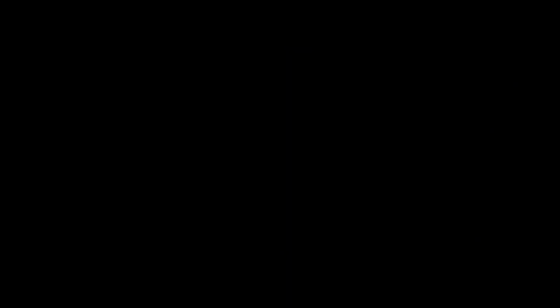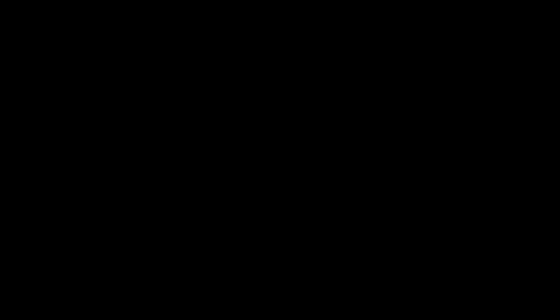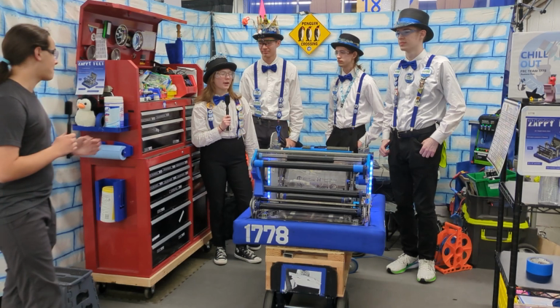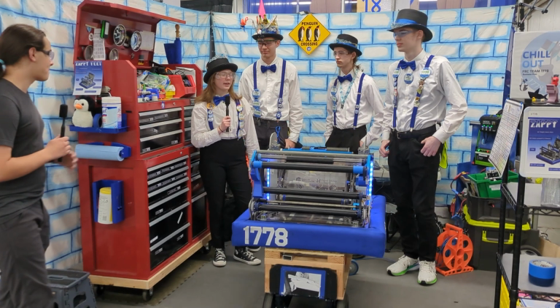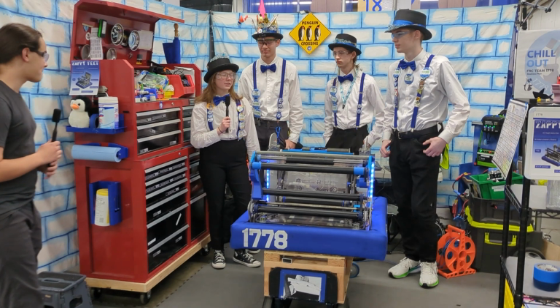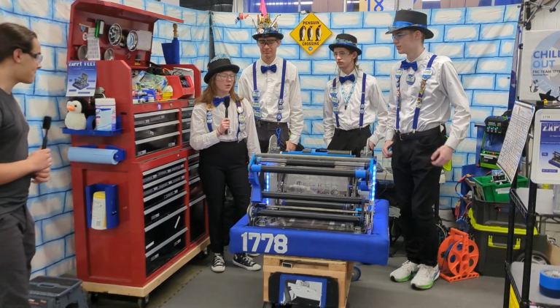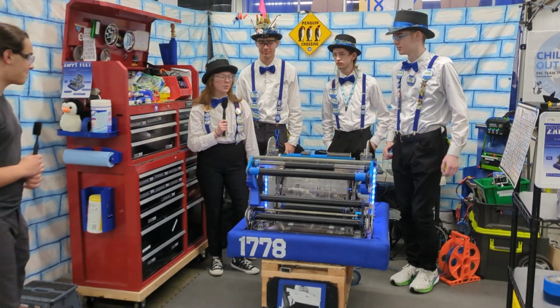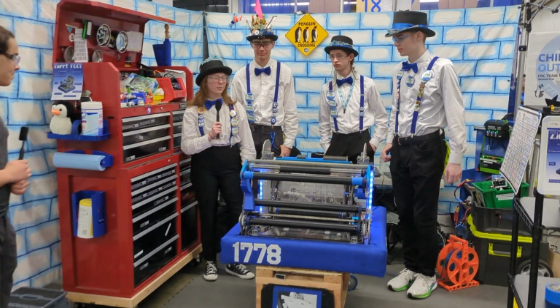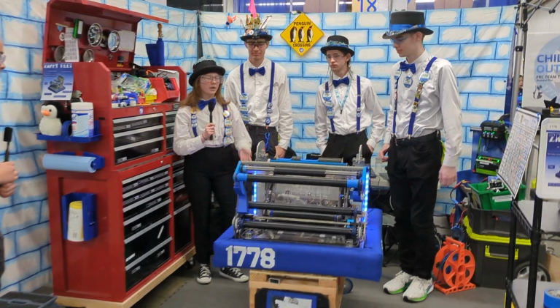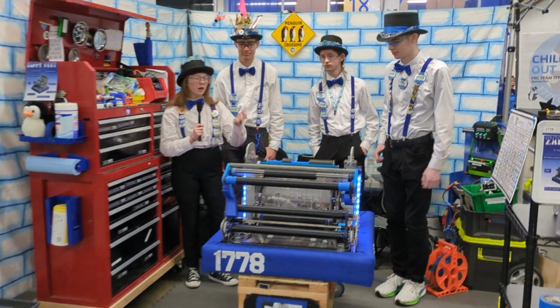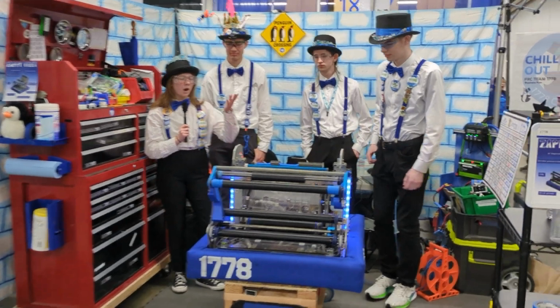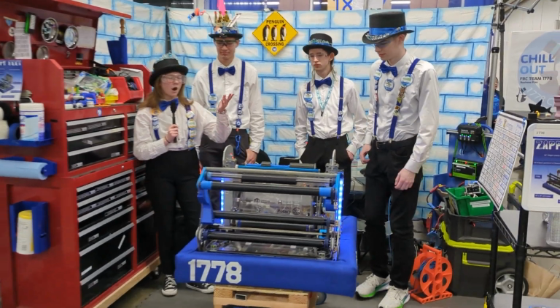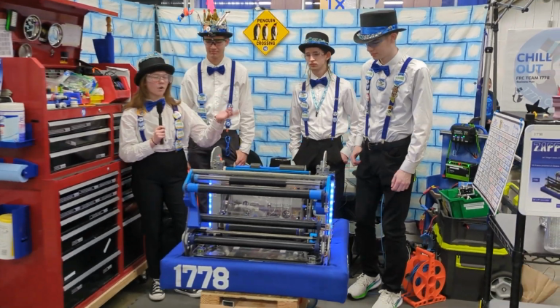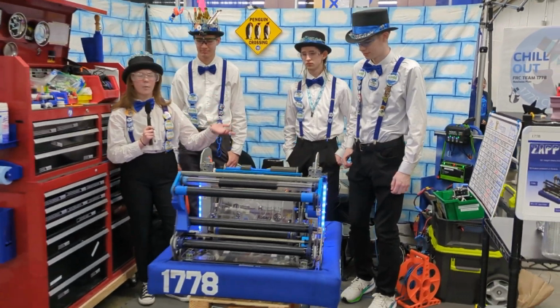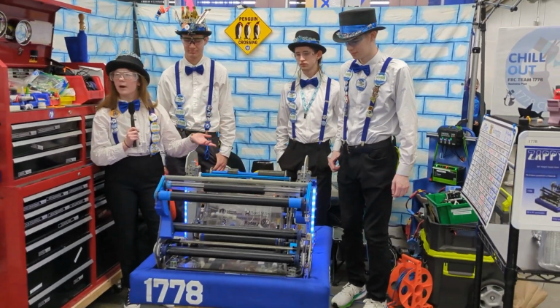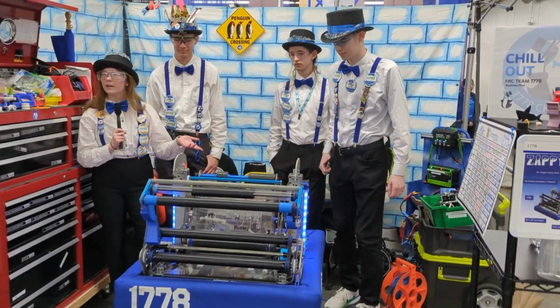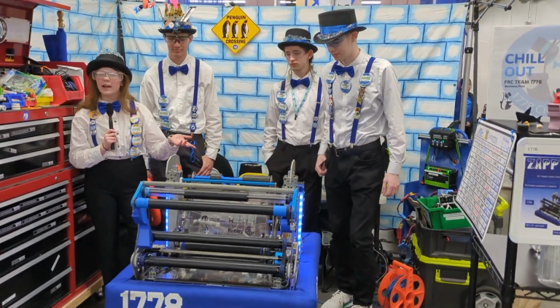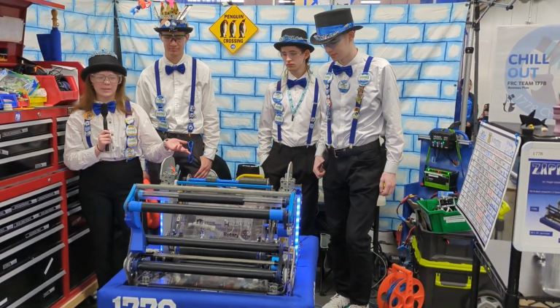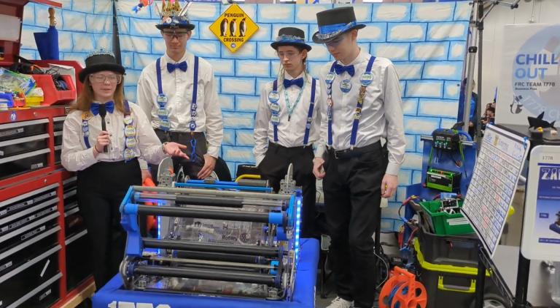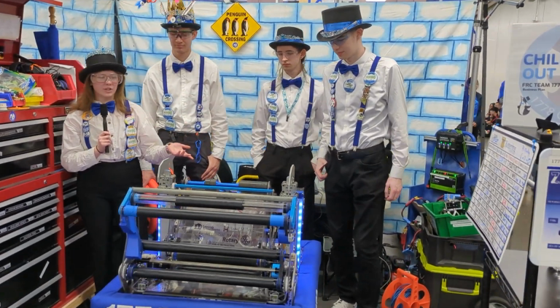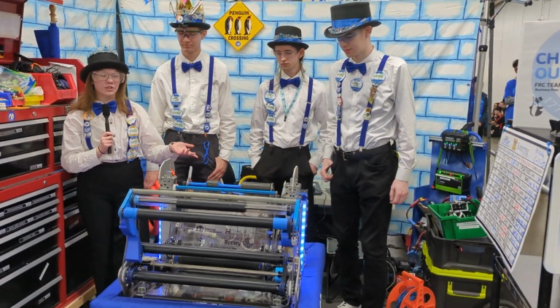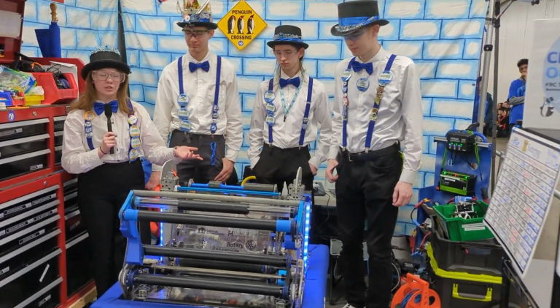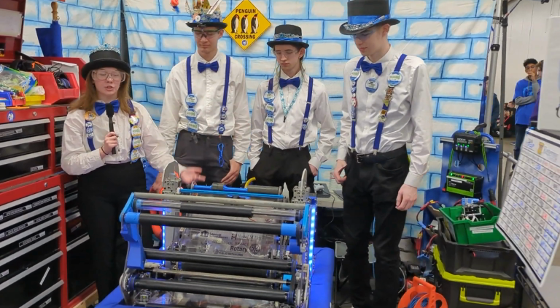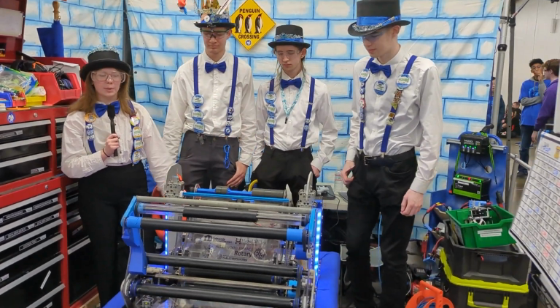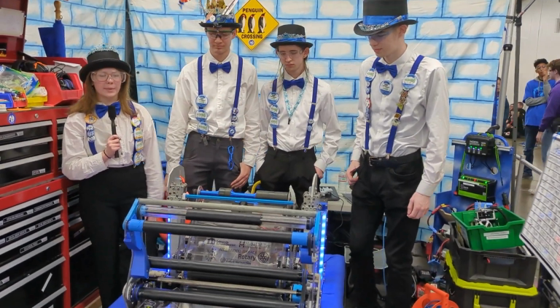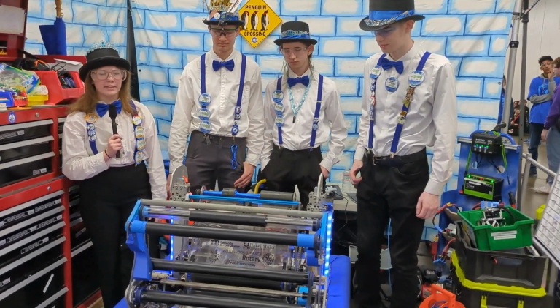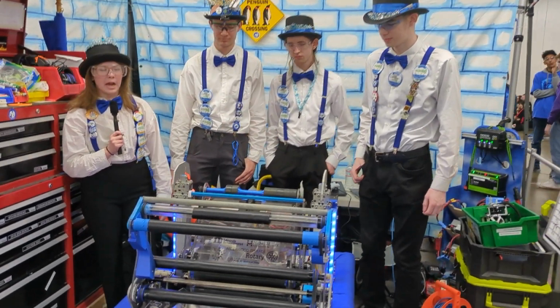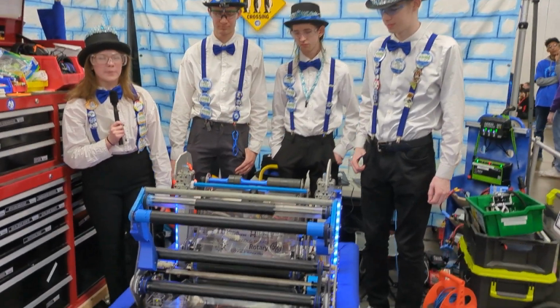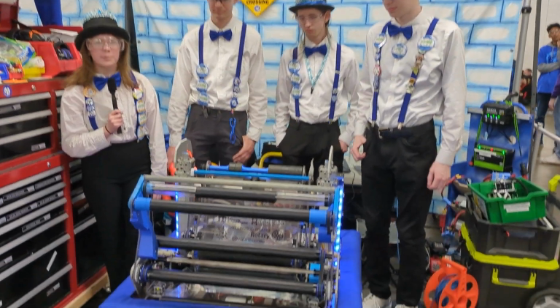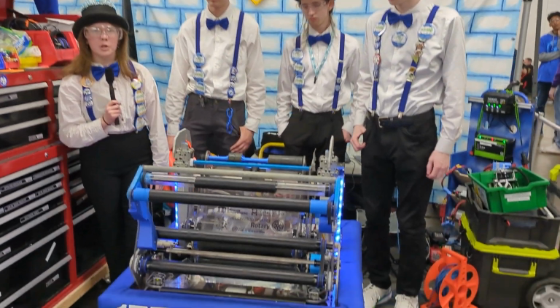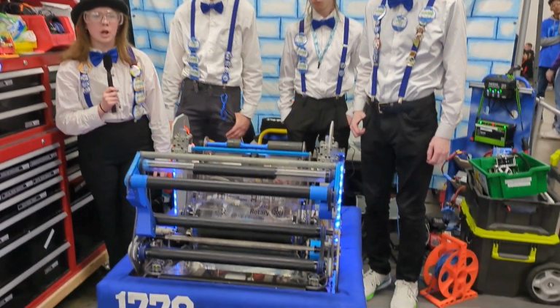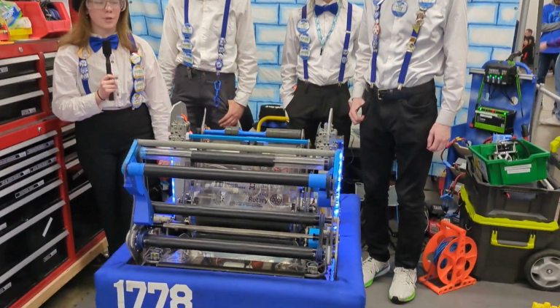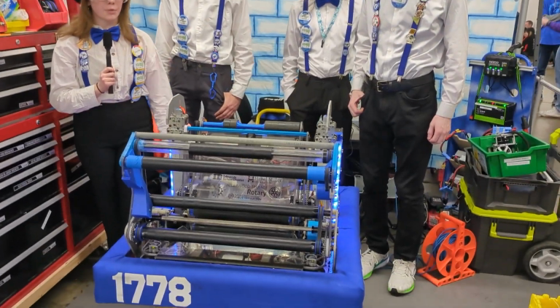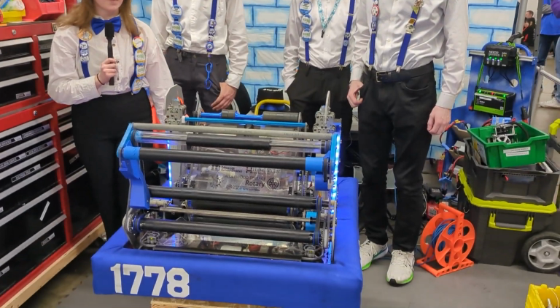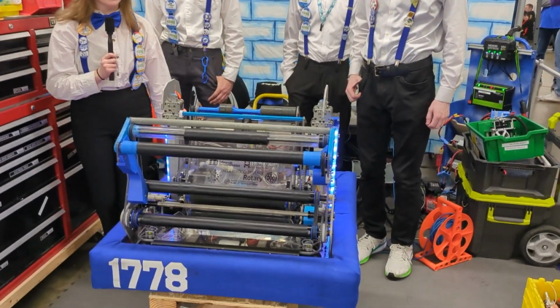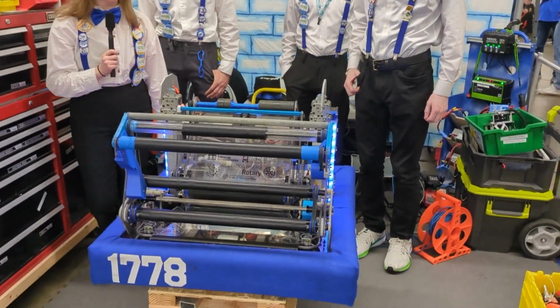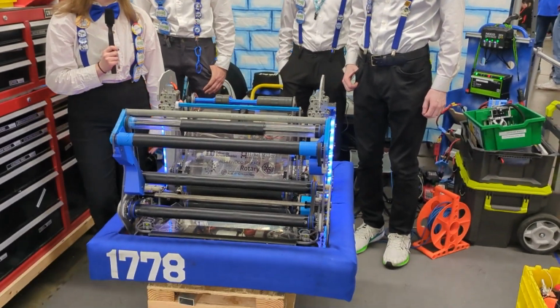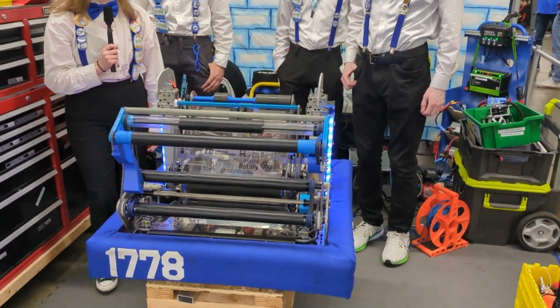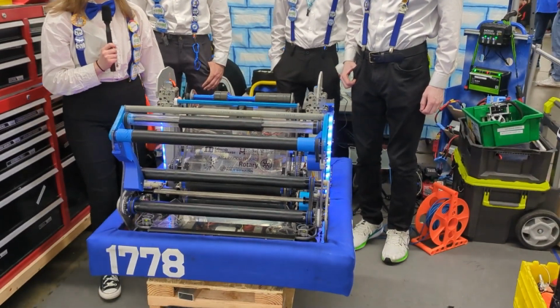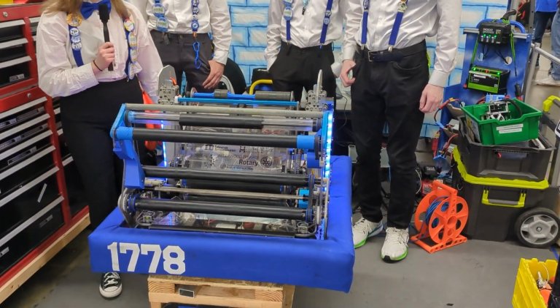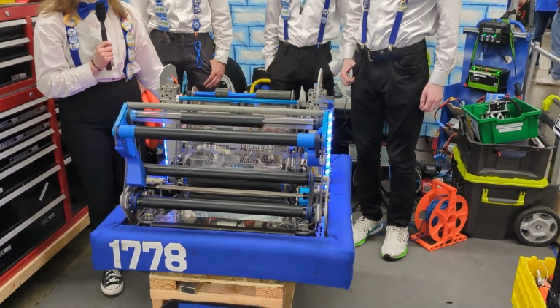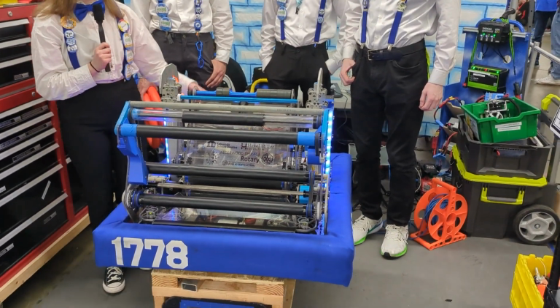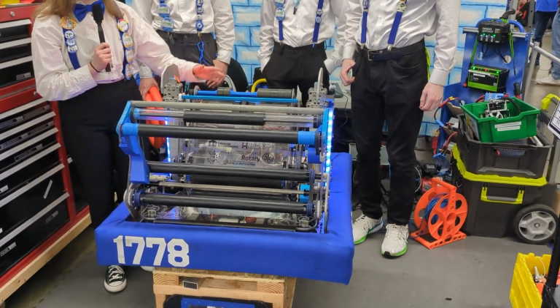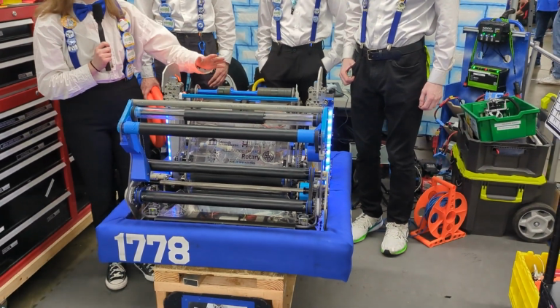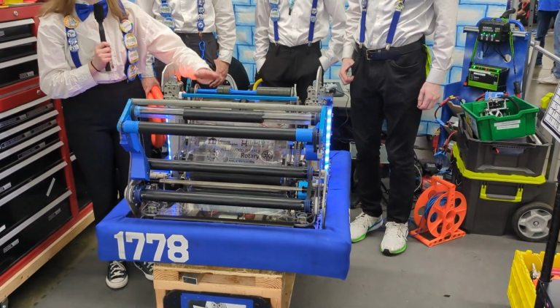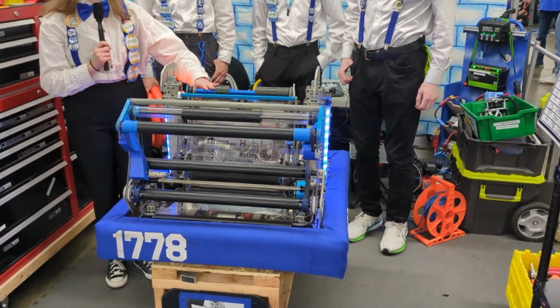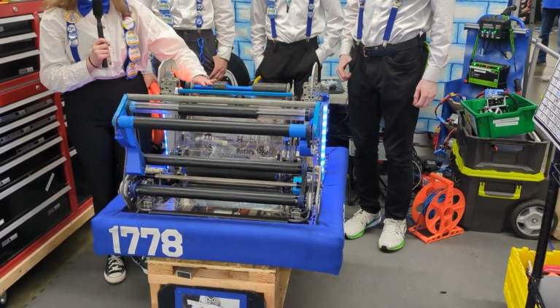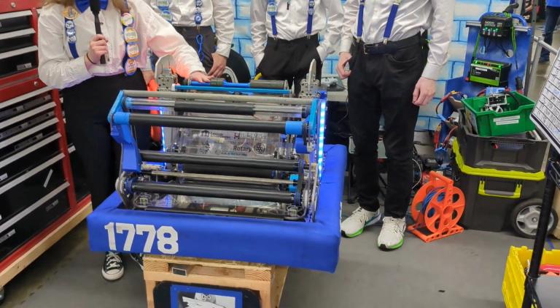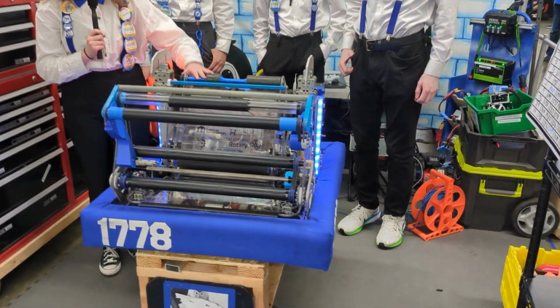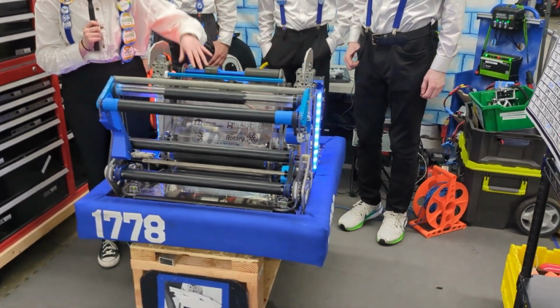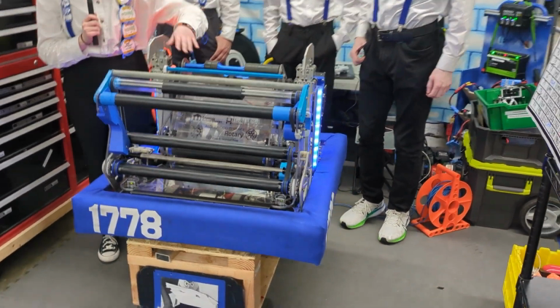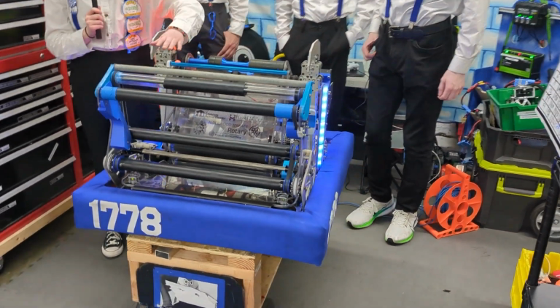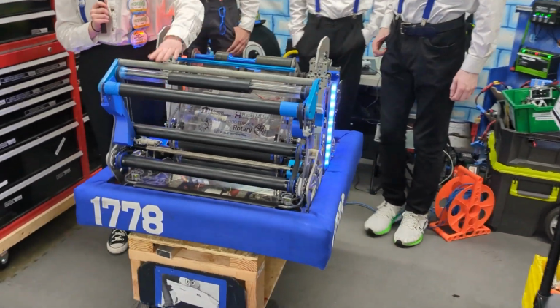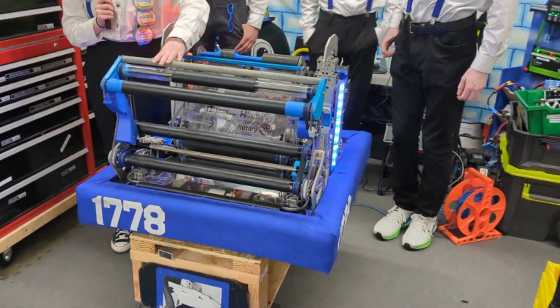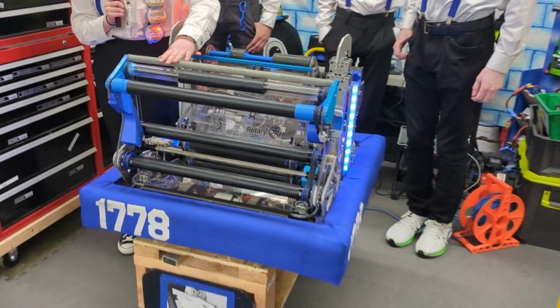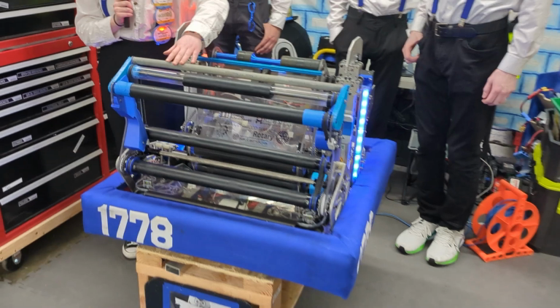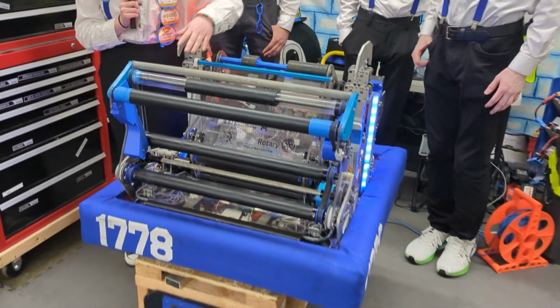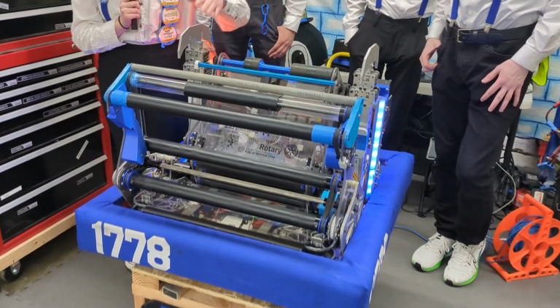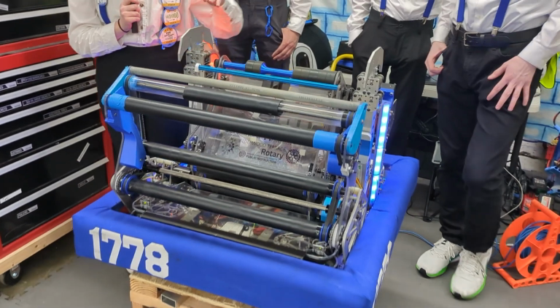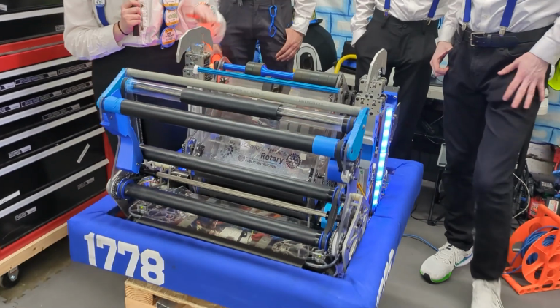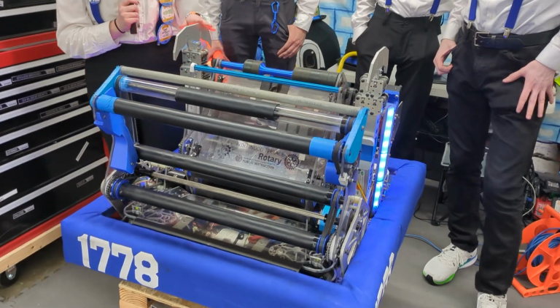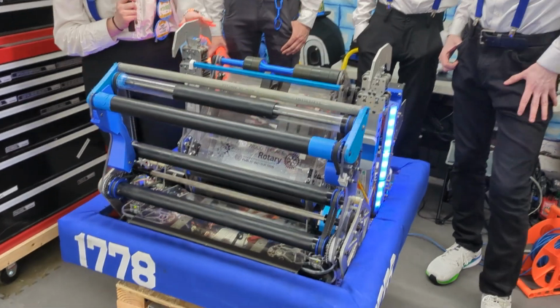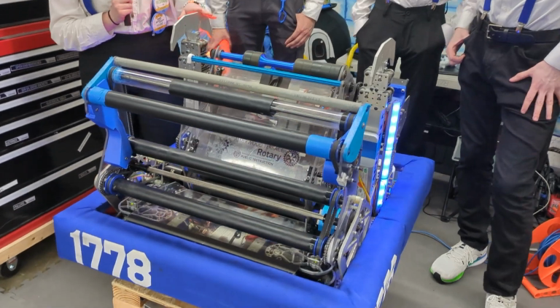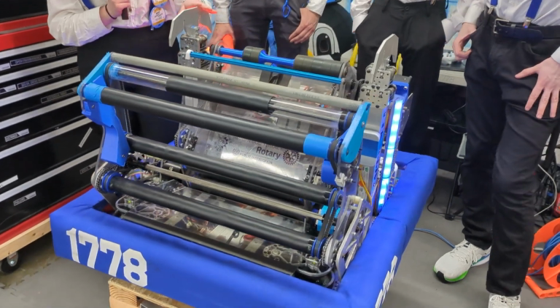So our robot, as mentioned, is extremely adaptable. Our three main subsystems — our shooter and amp, our intake, and our climbers — have each been built in order to have as few failure modes as possible.